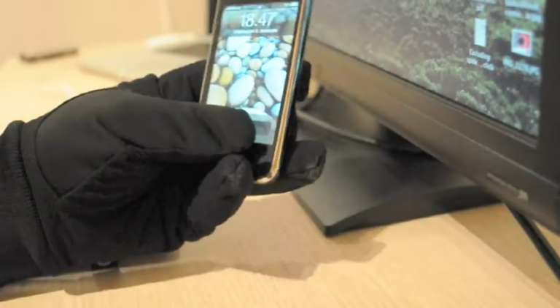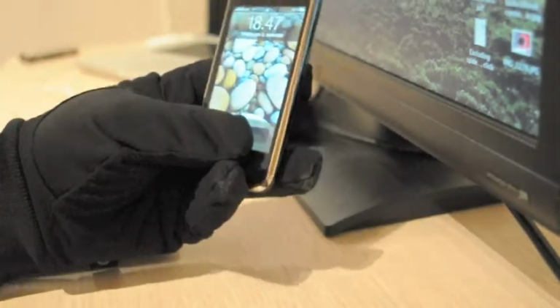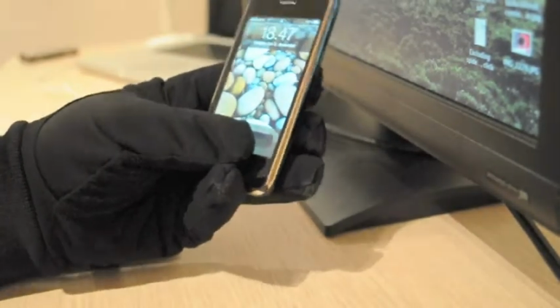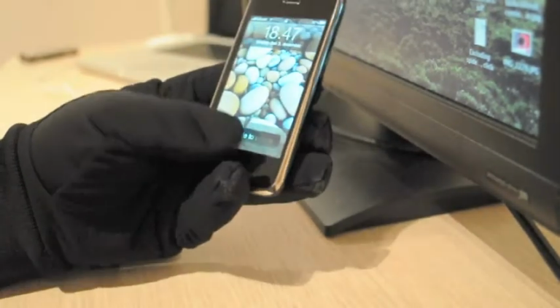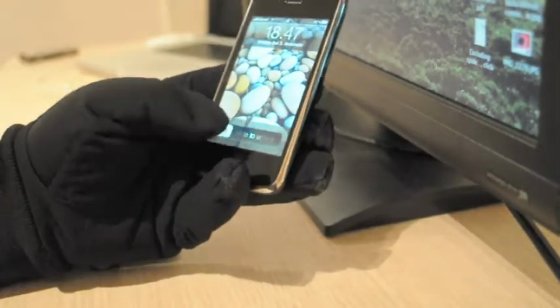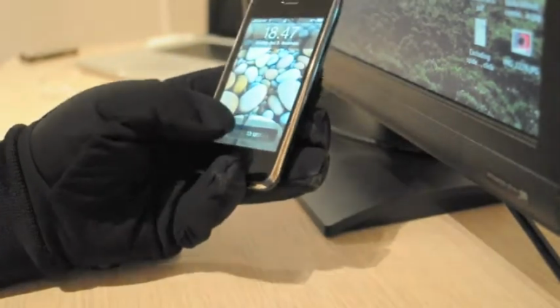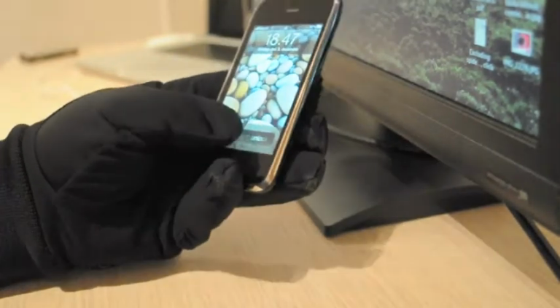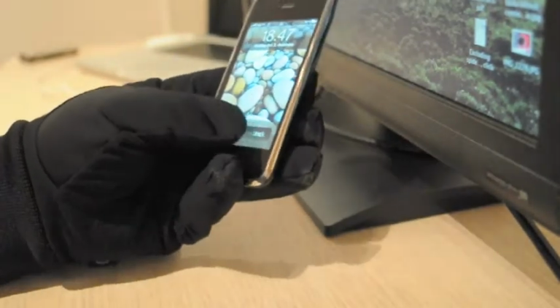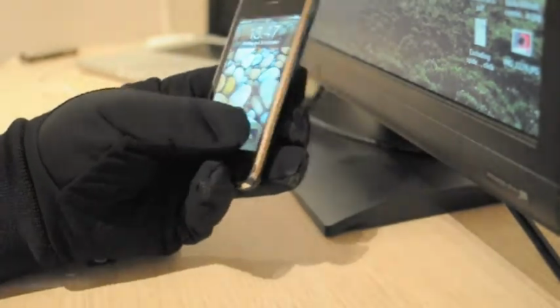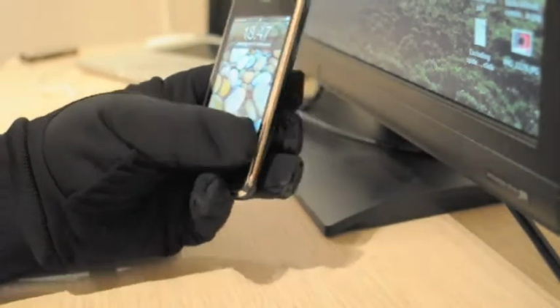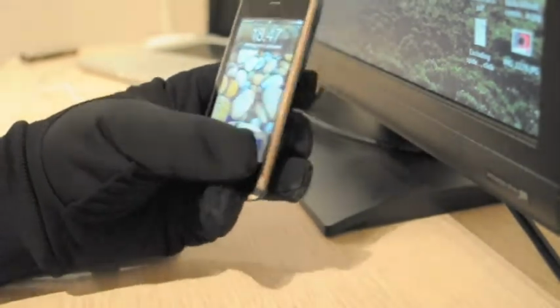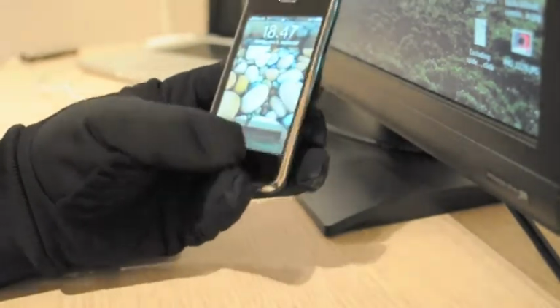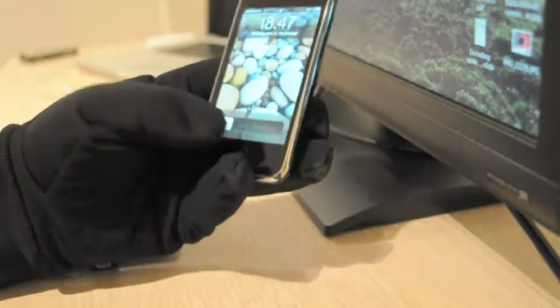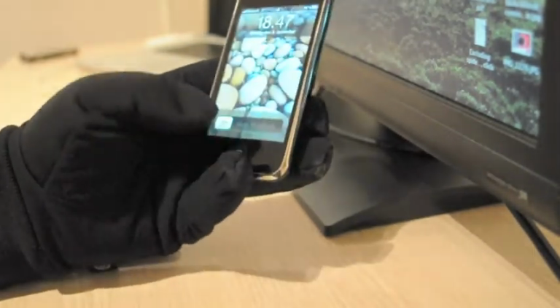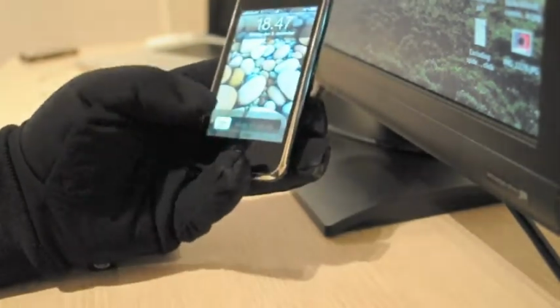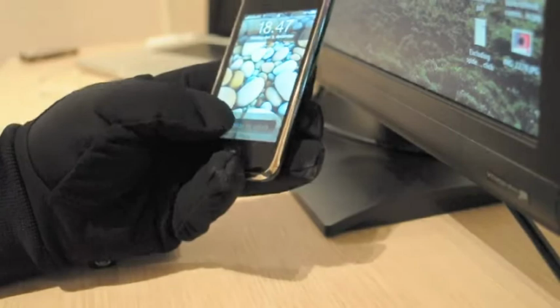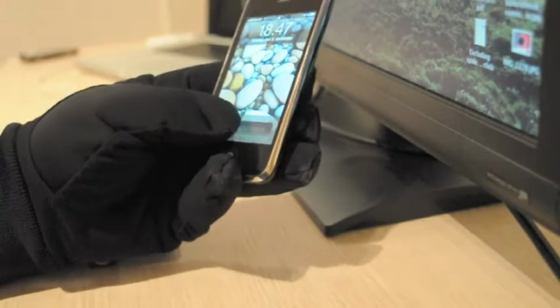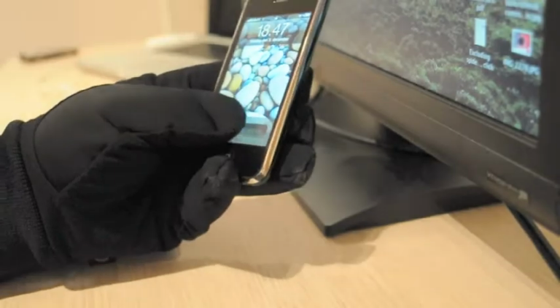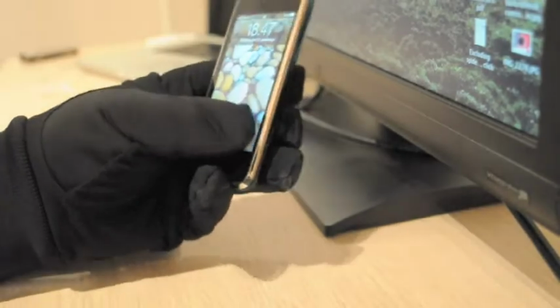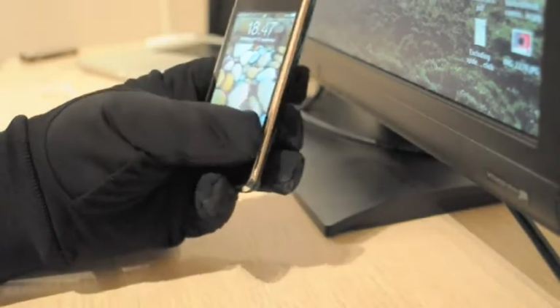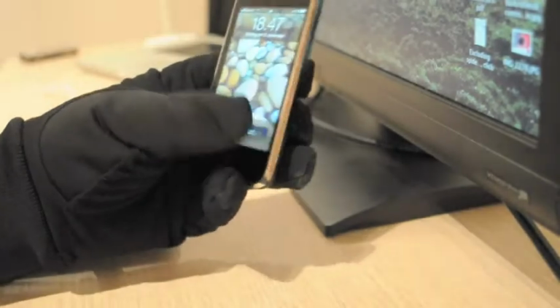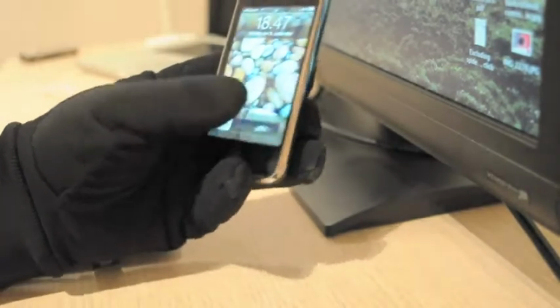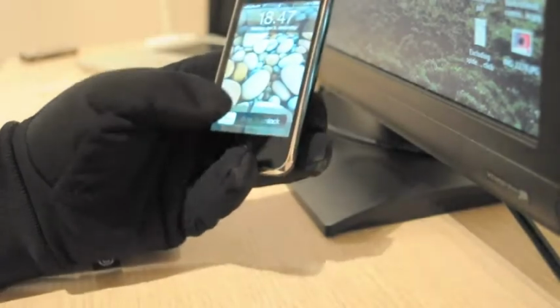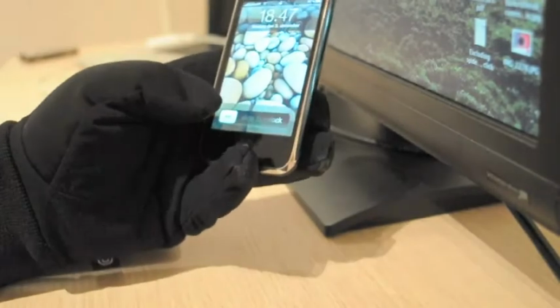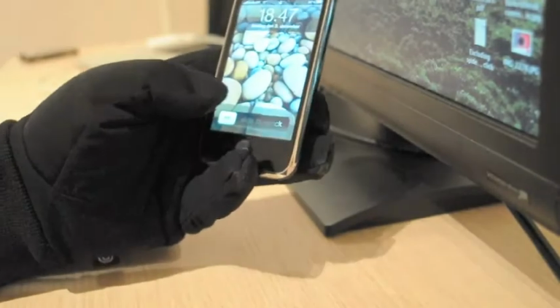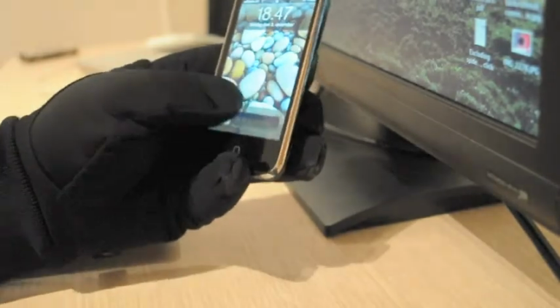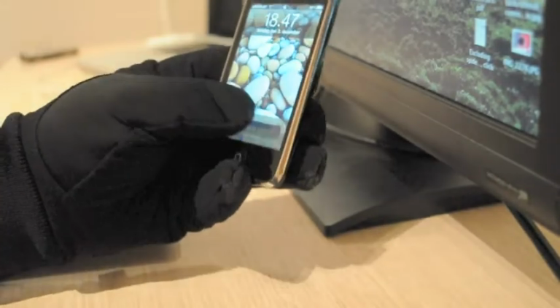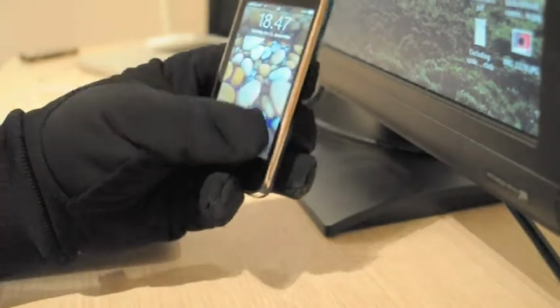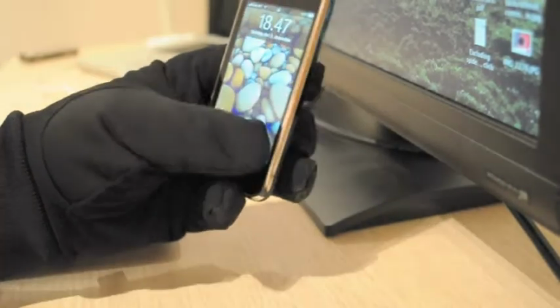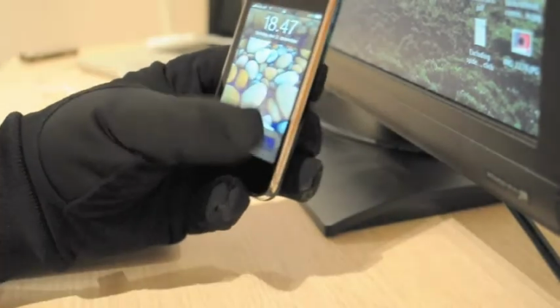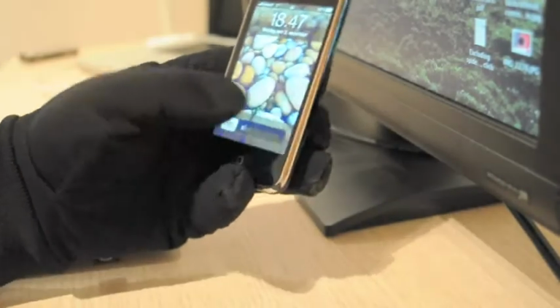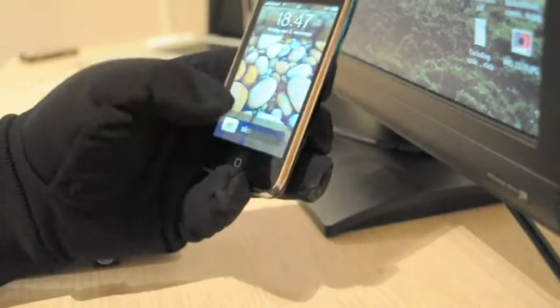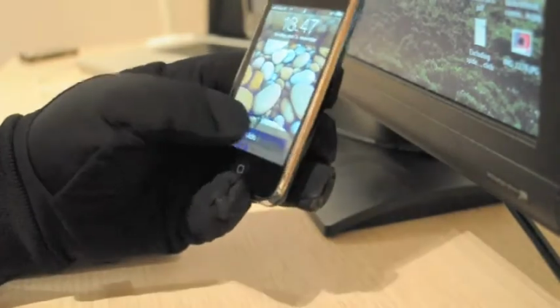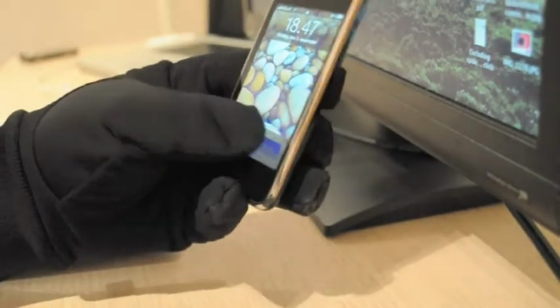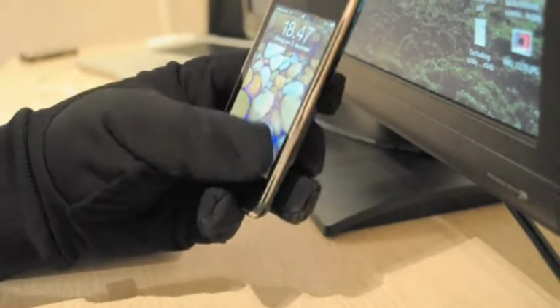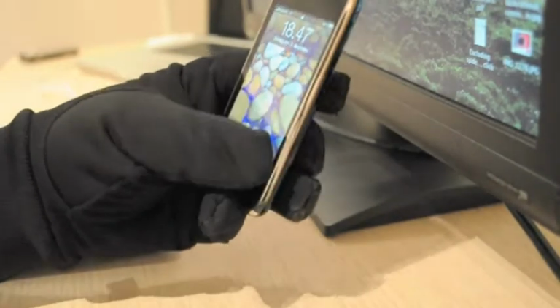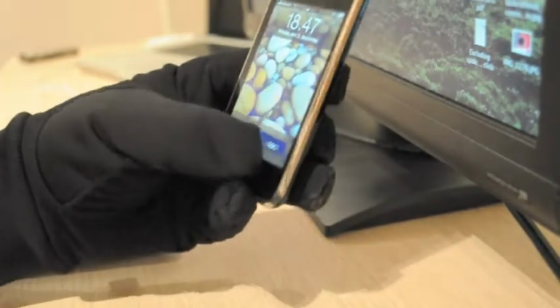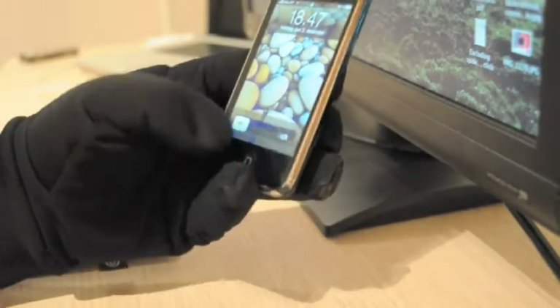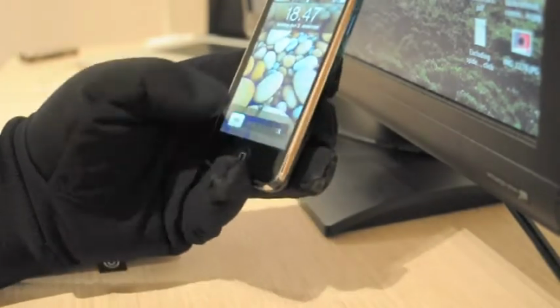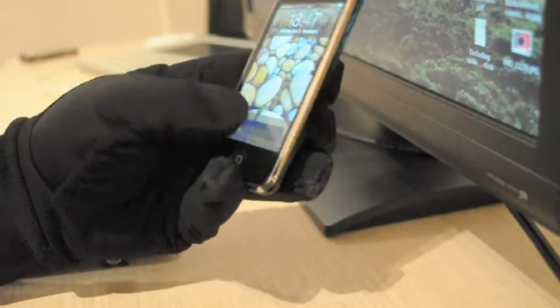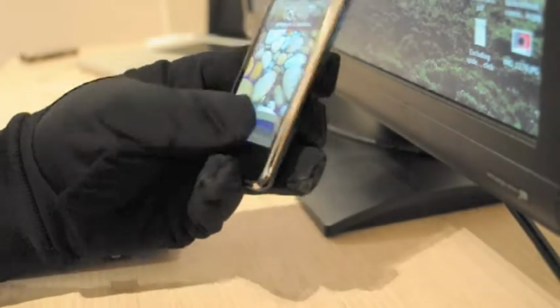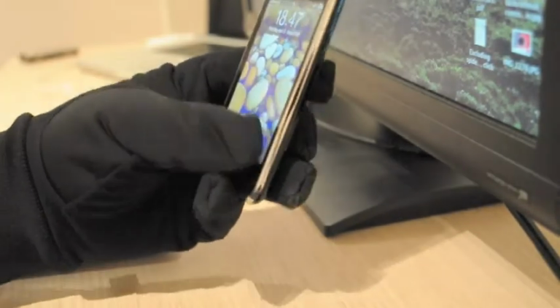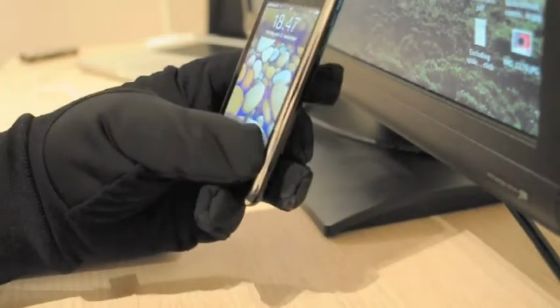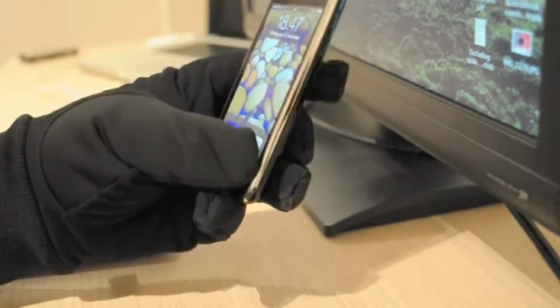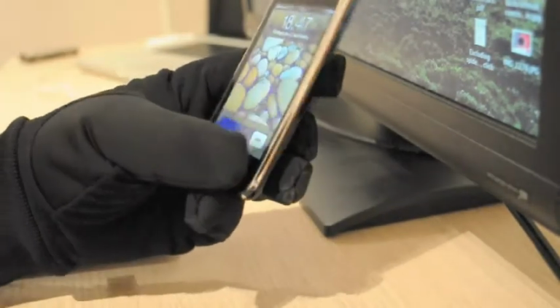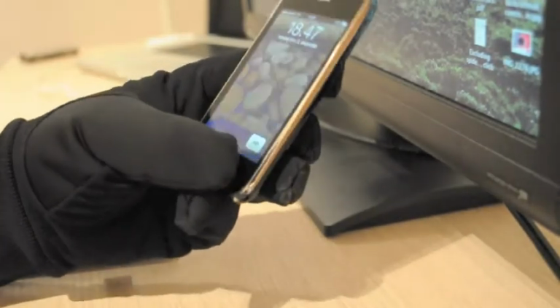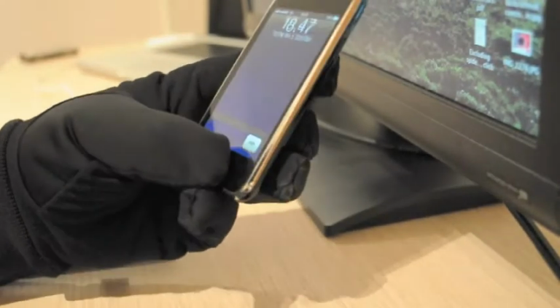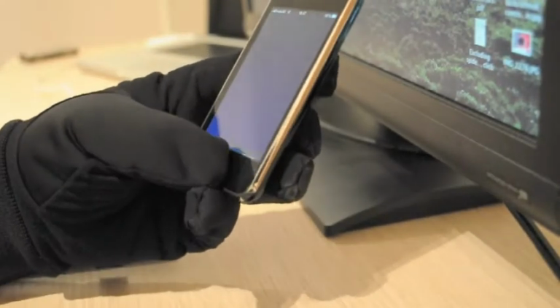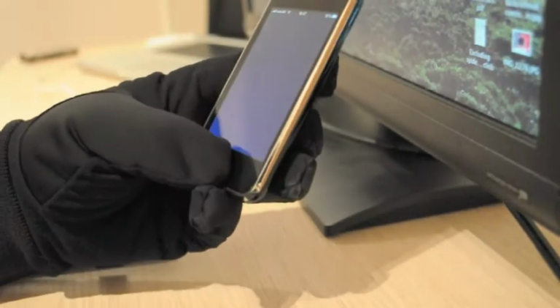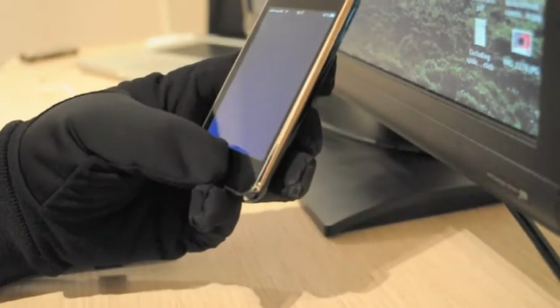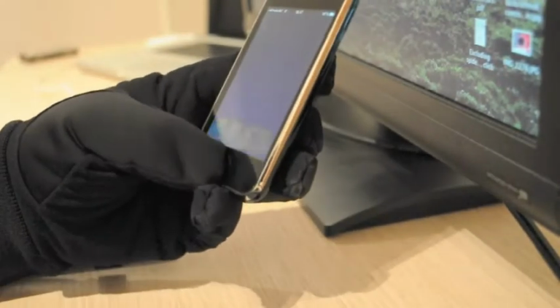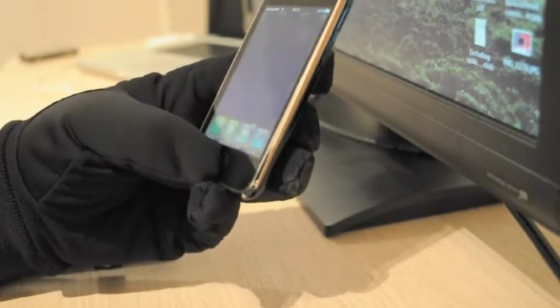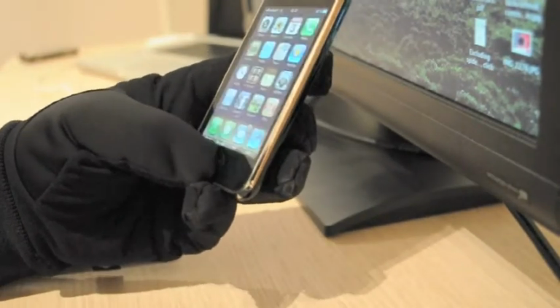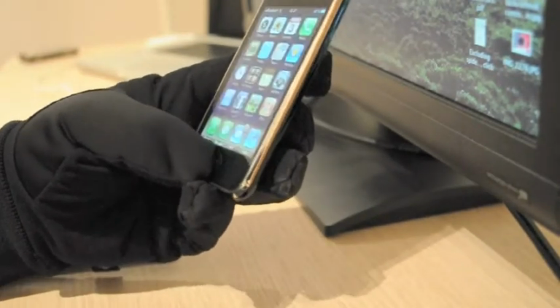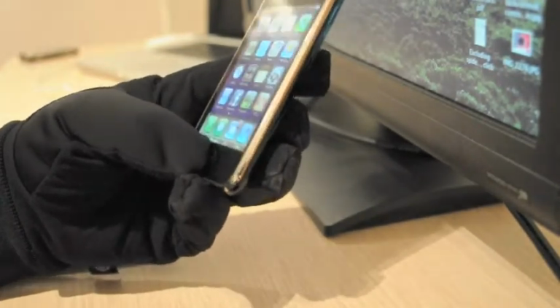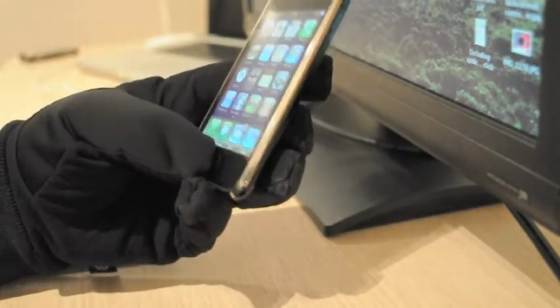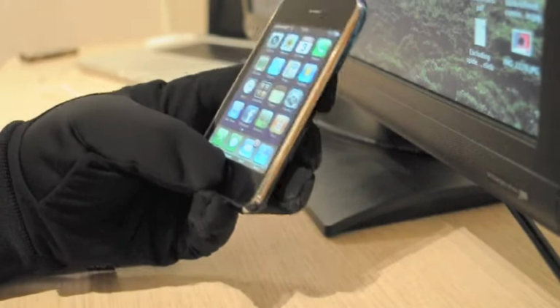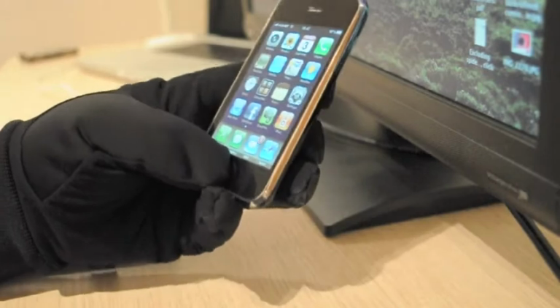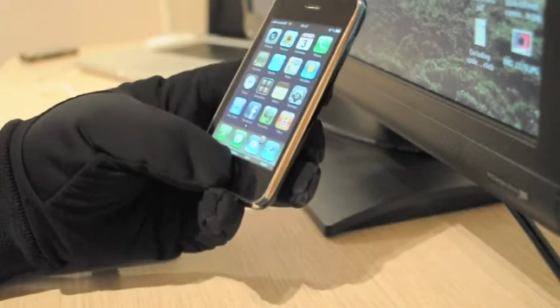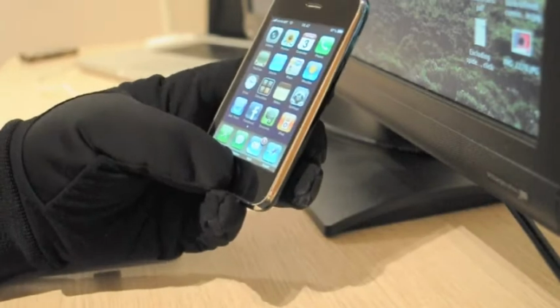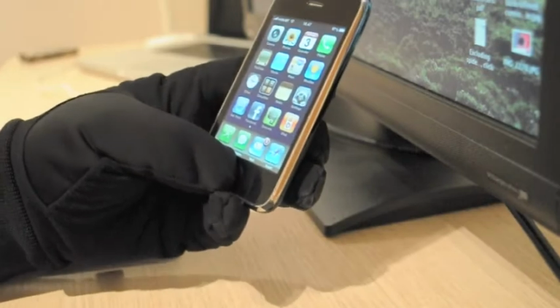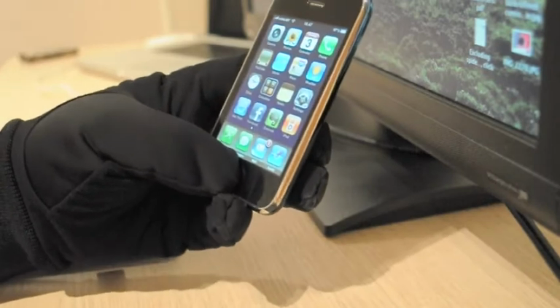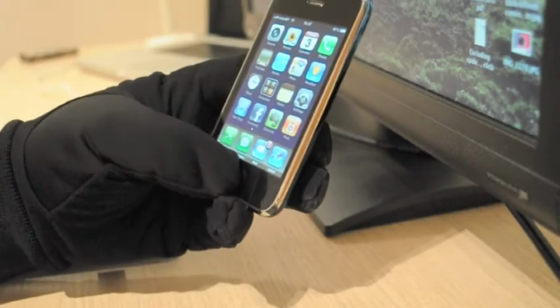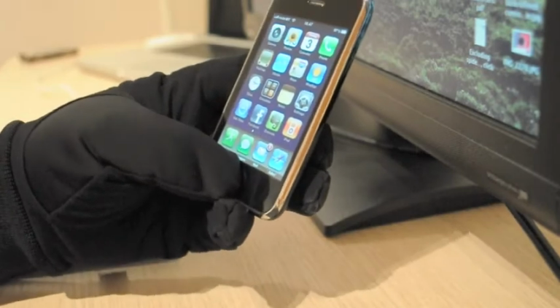As you can see, it's not going too well. It can't seem to unlock it. There we go — it took a few tries.